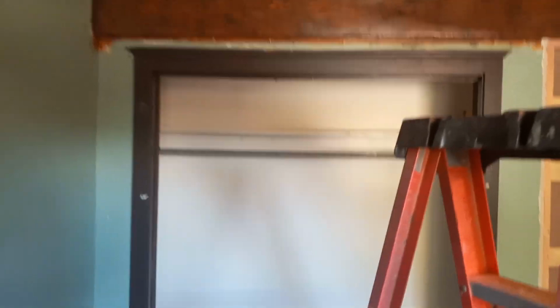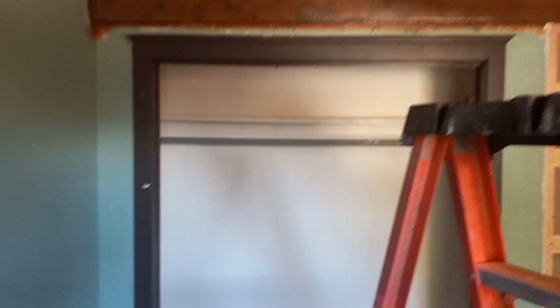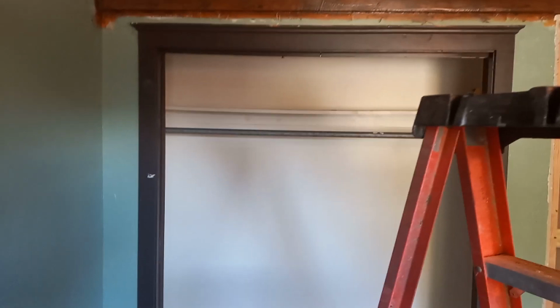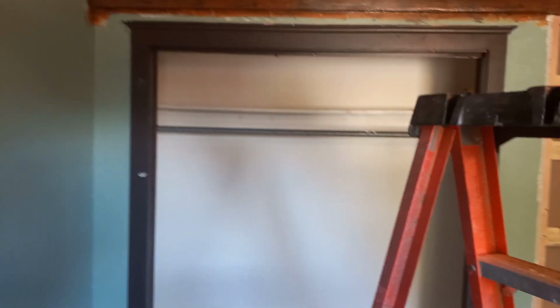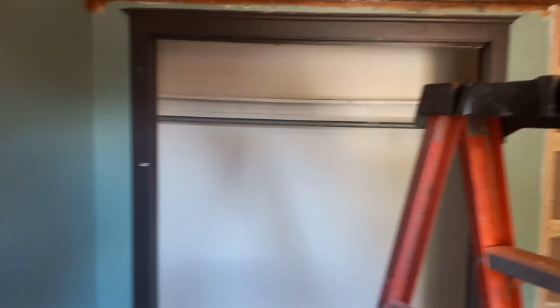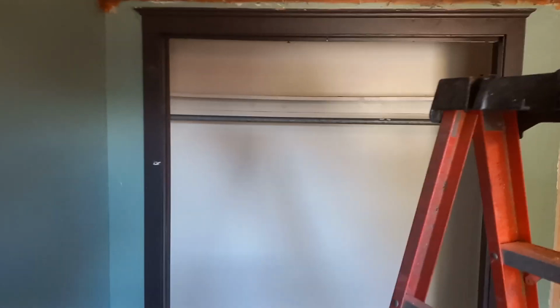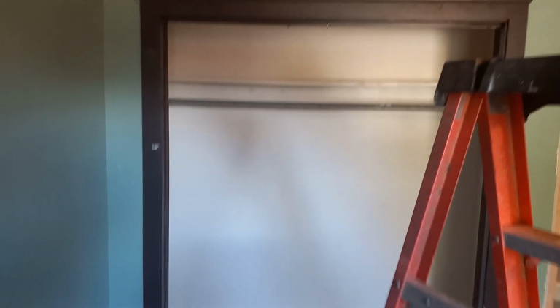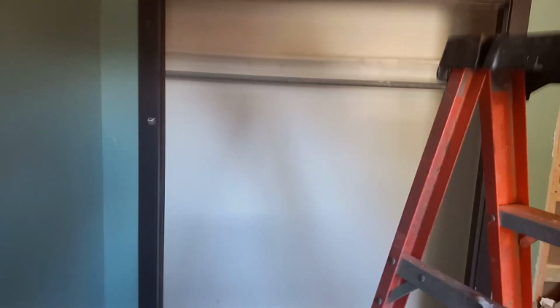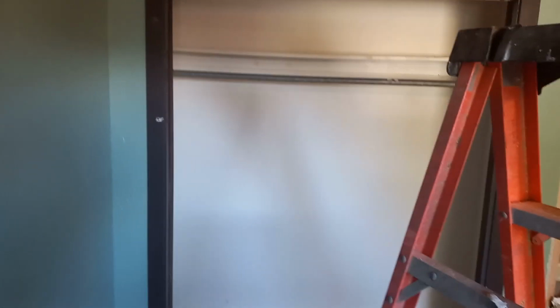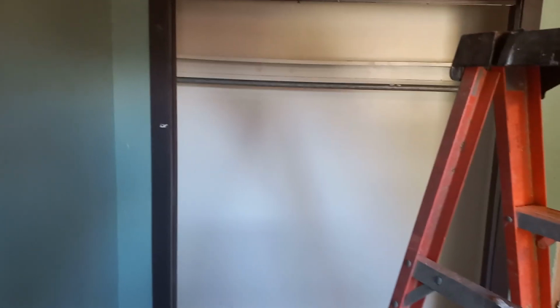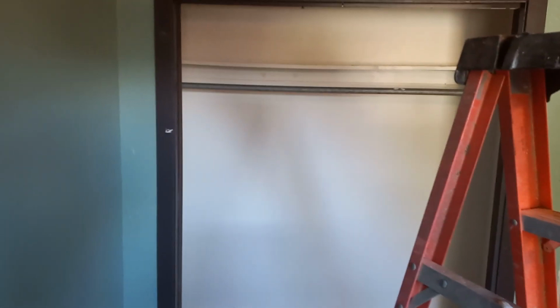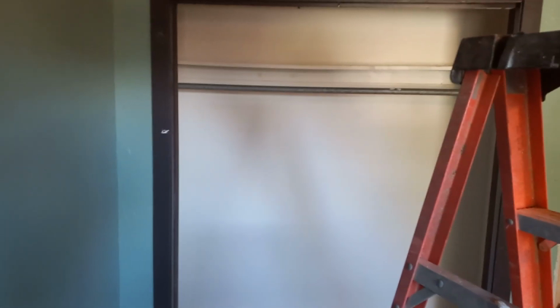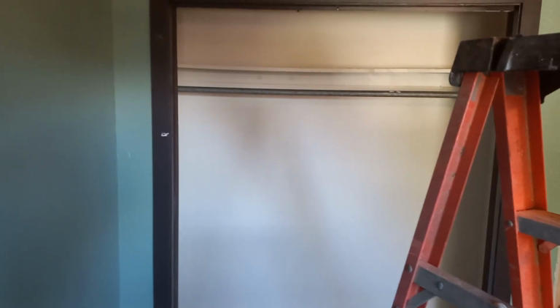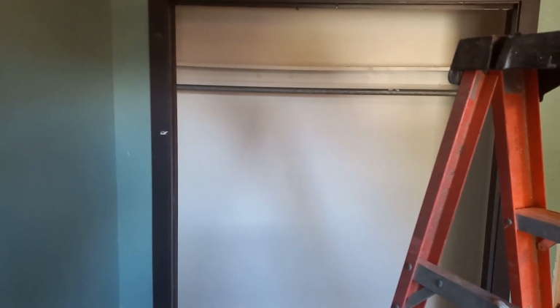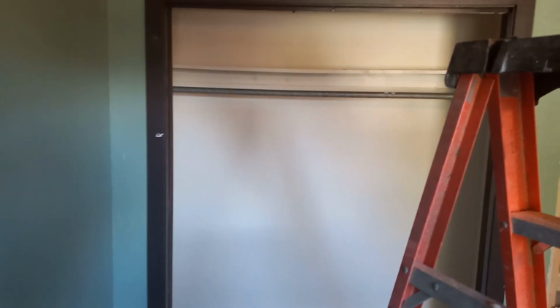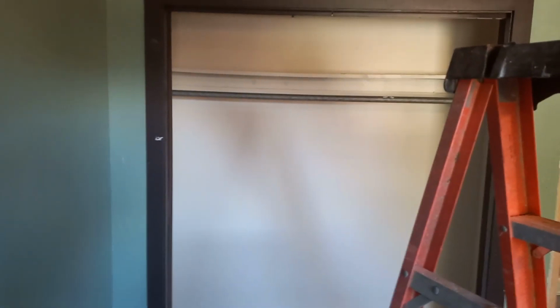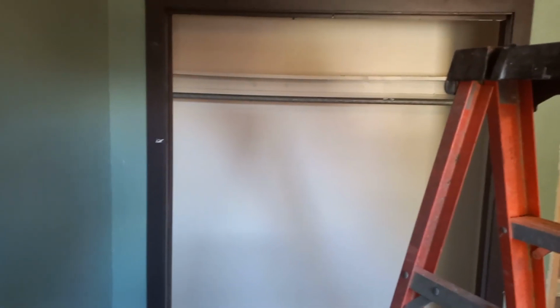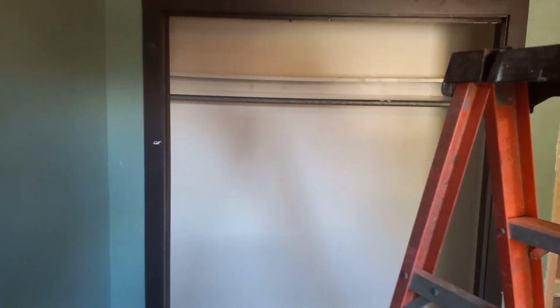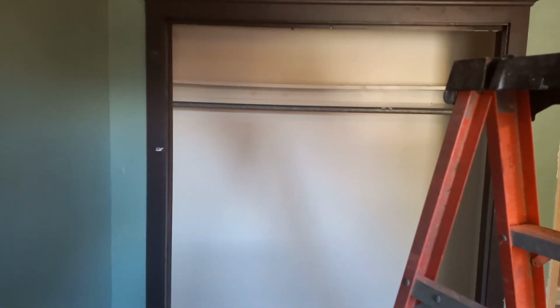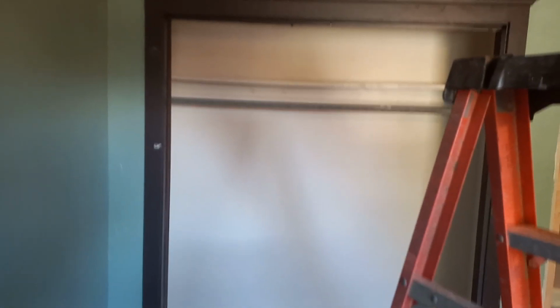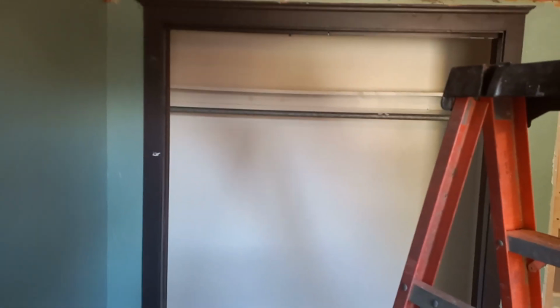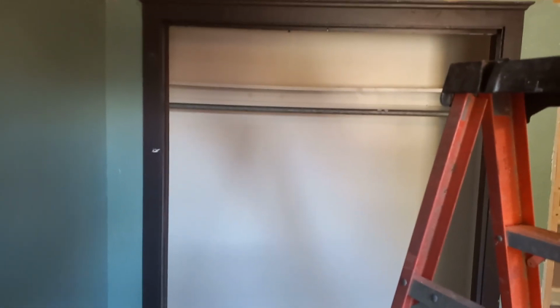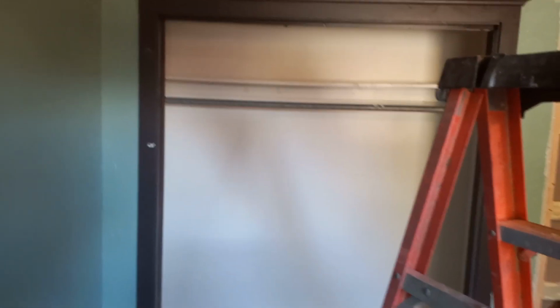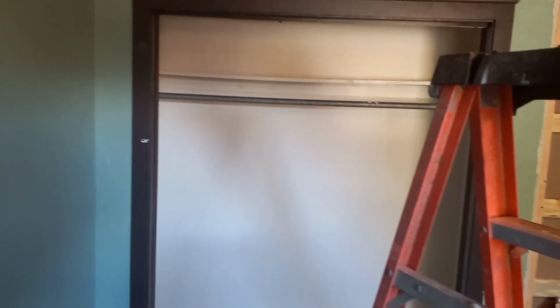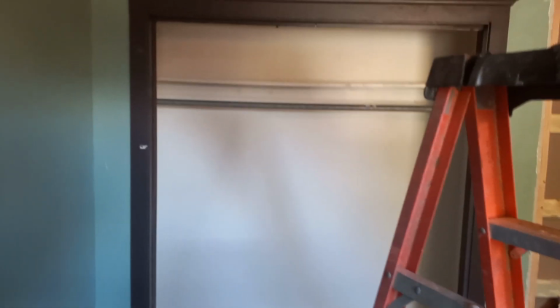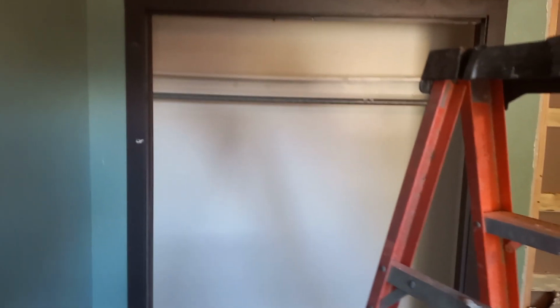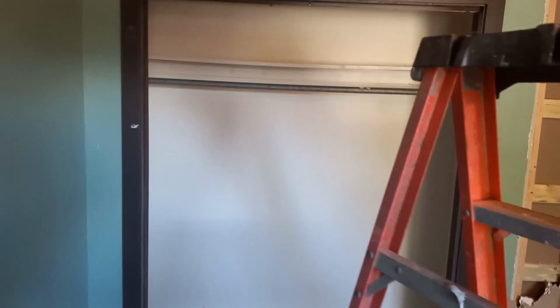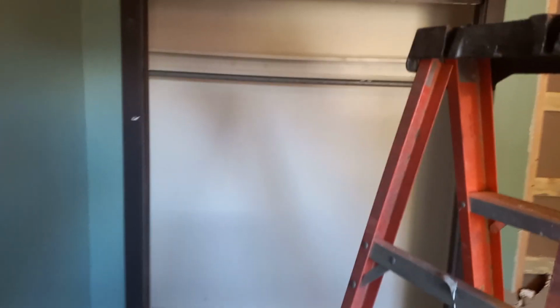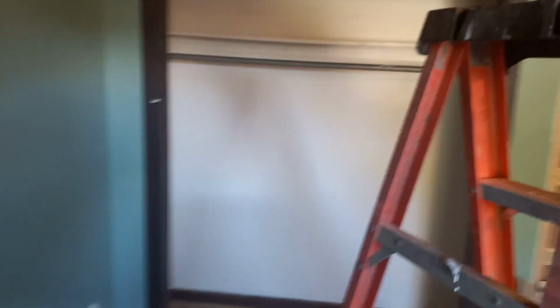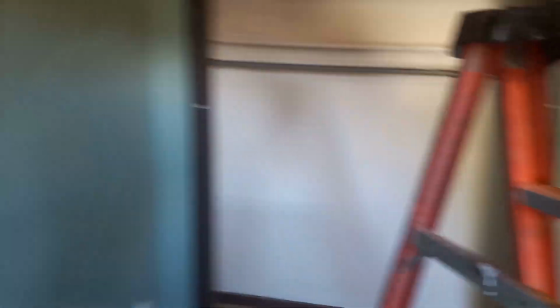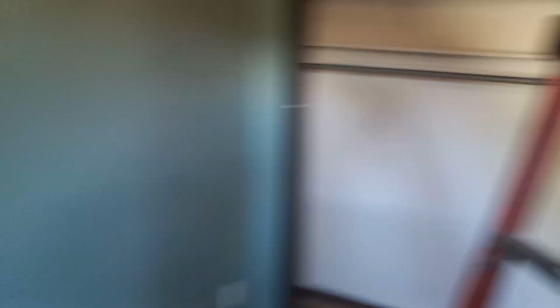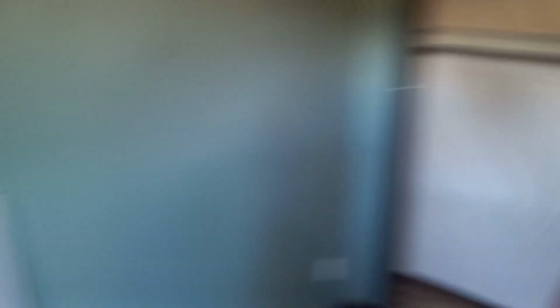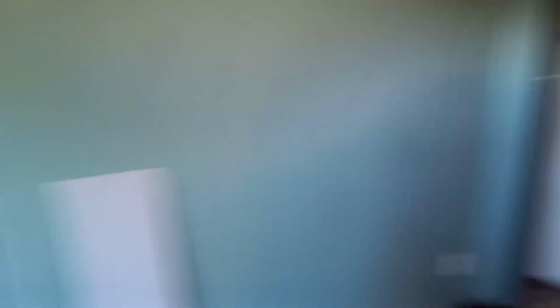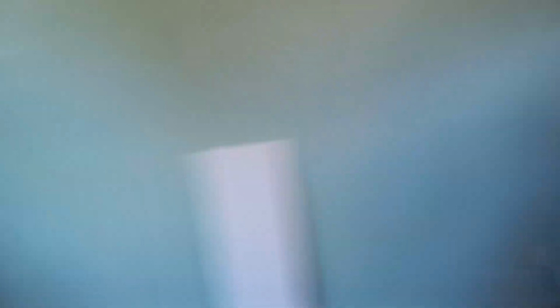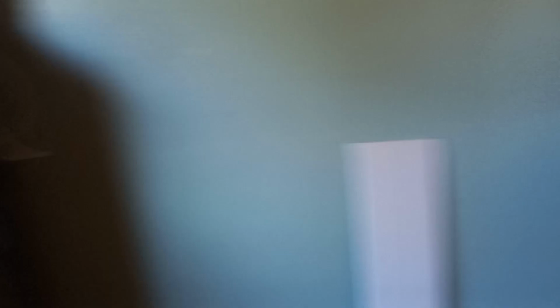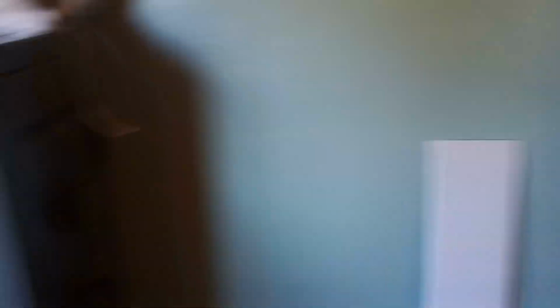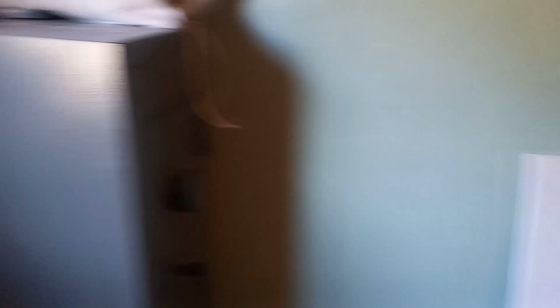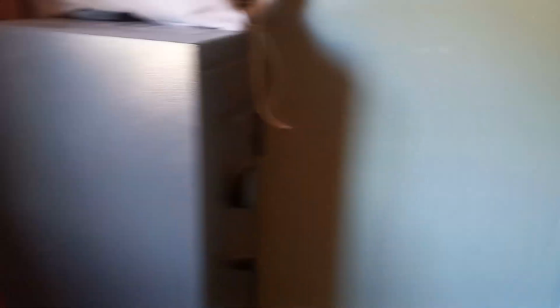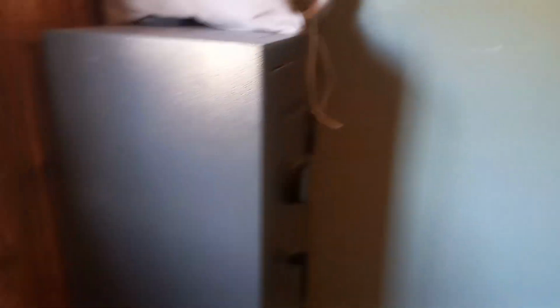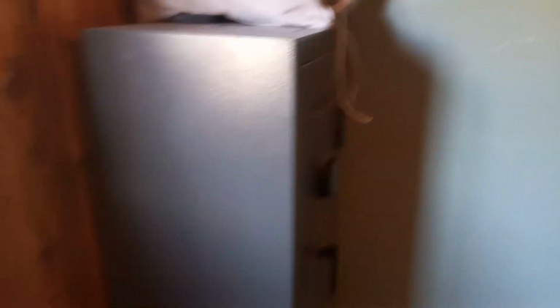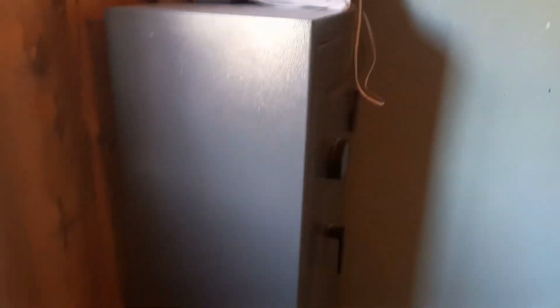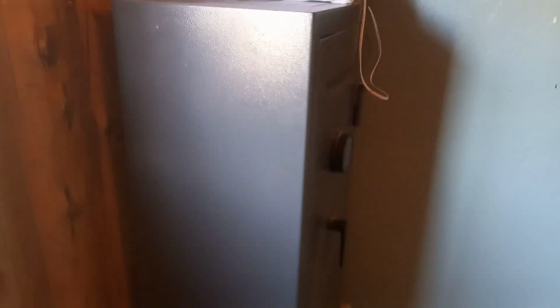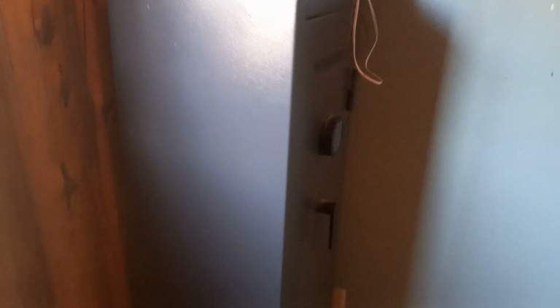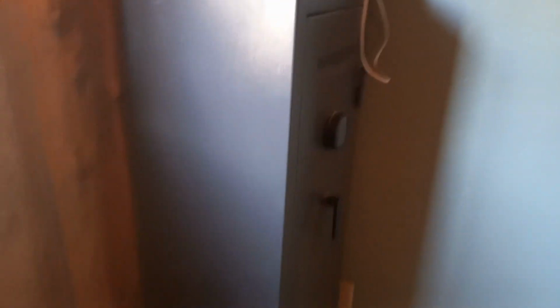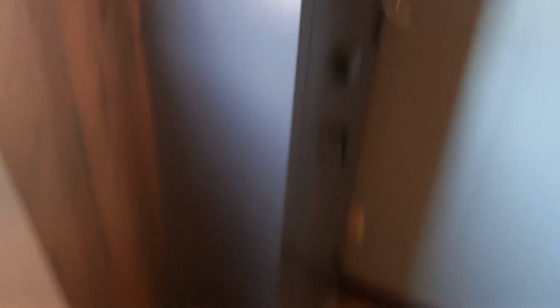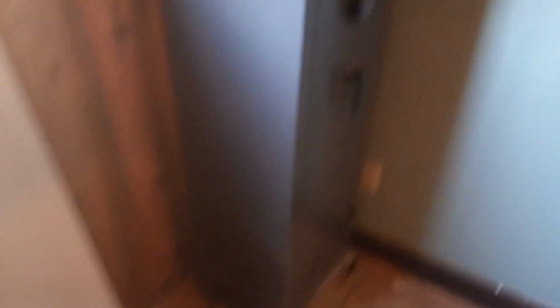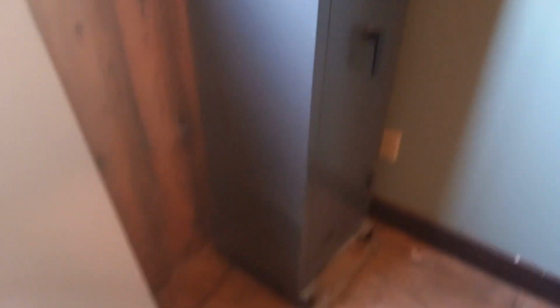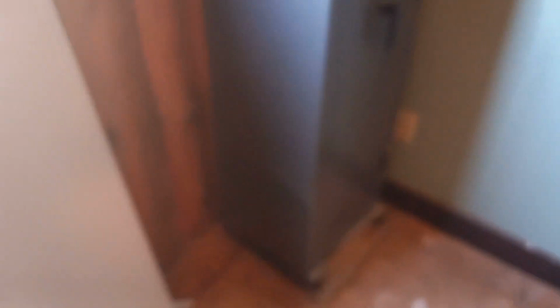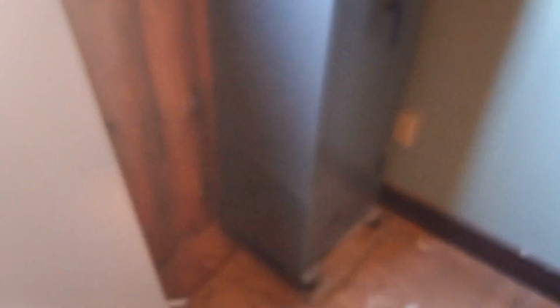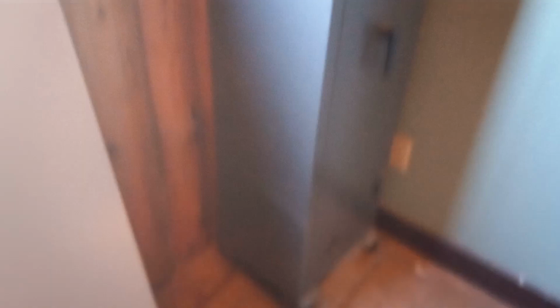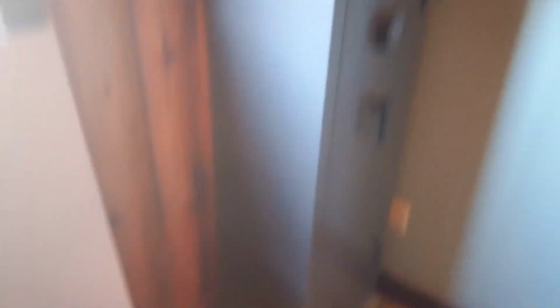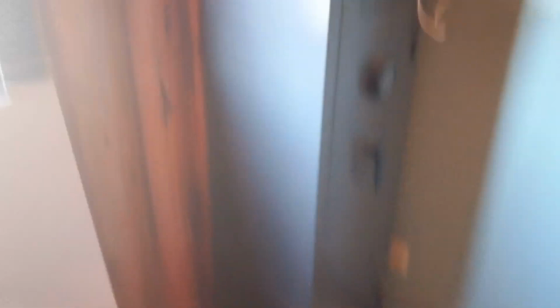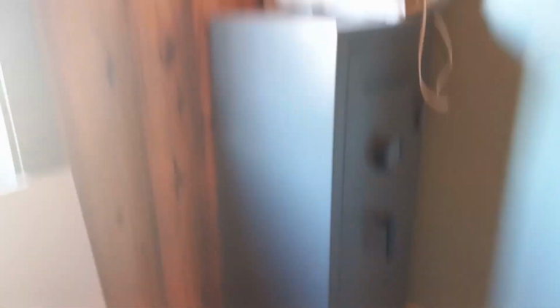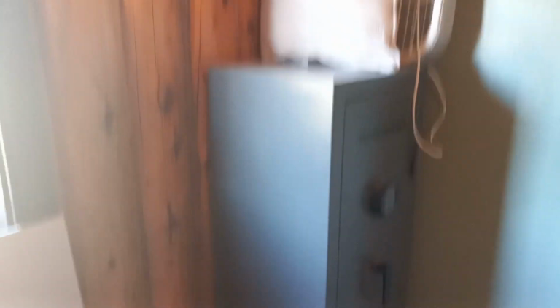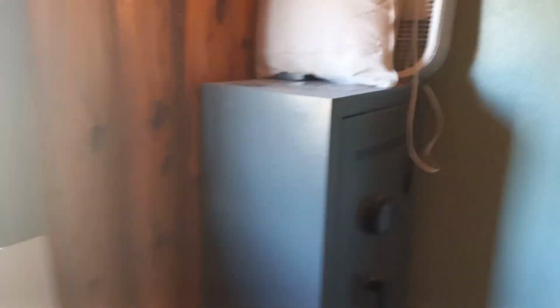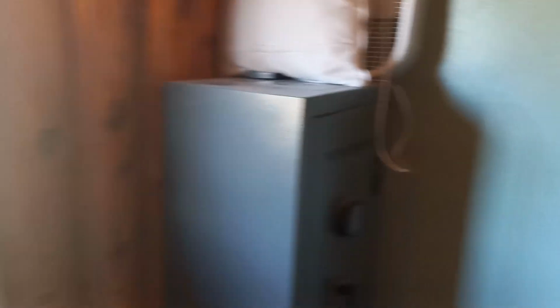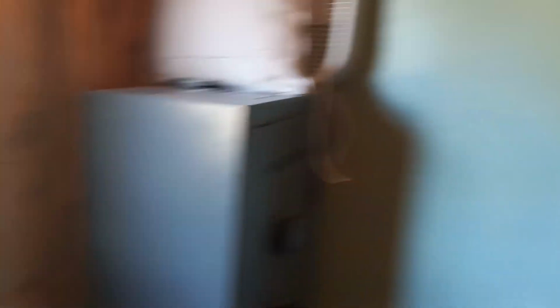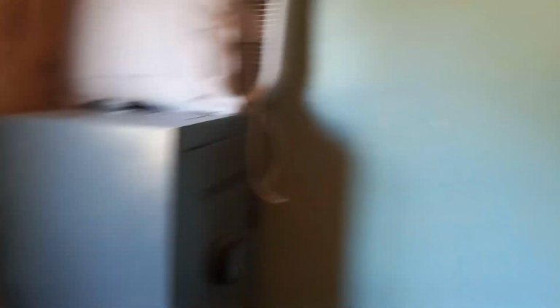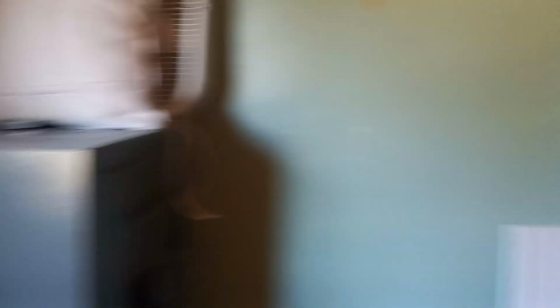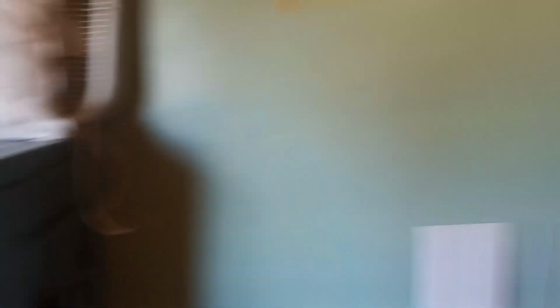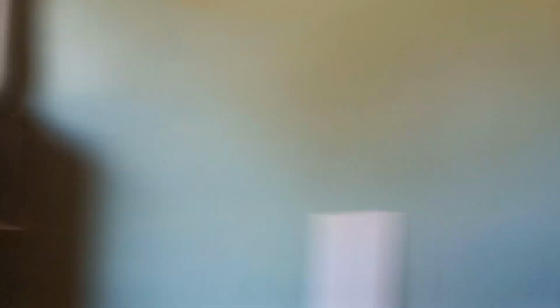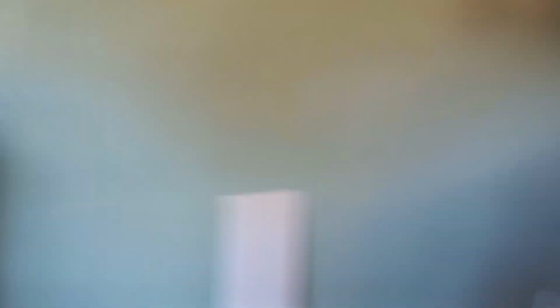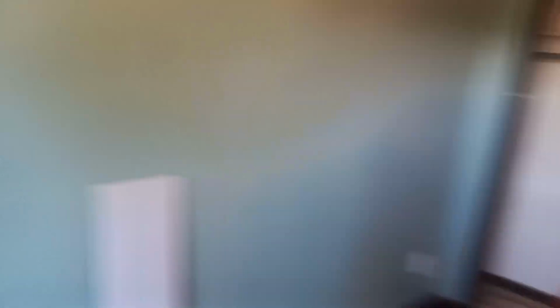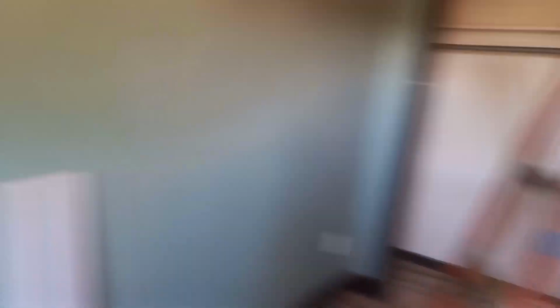I'm going to build some shelving in there for clothing and be able to put the gun safe in there.